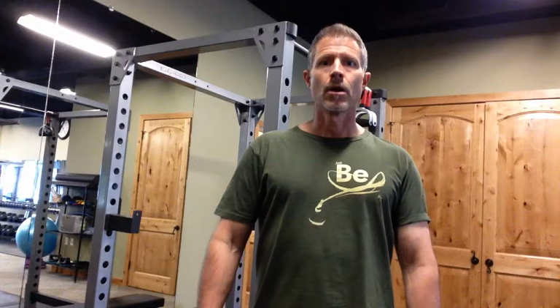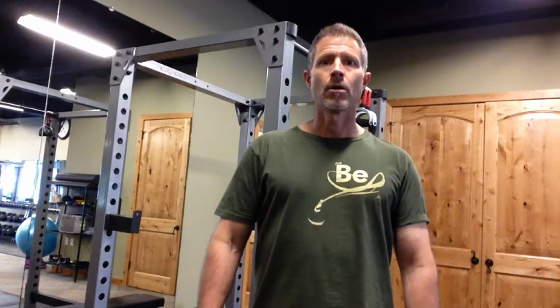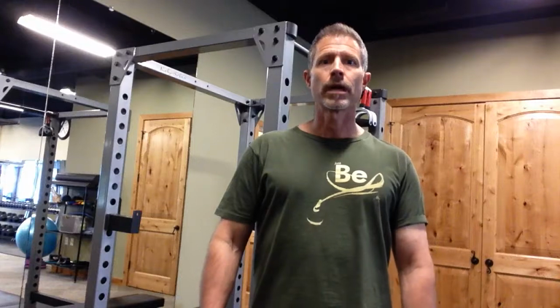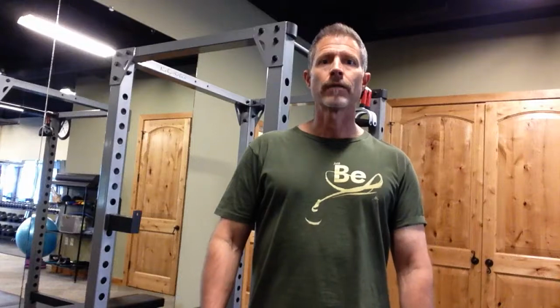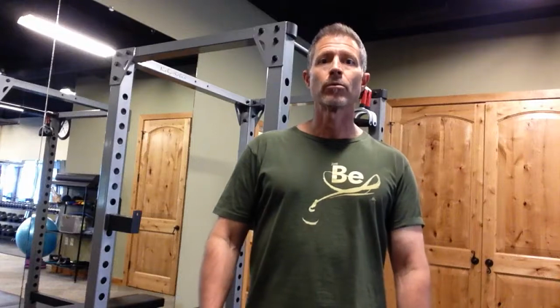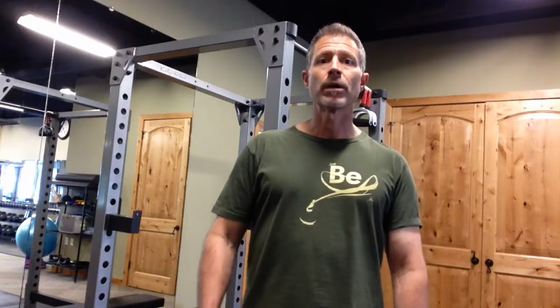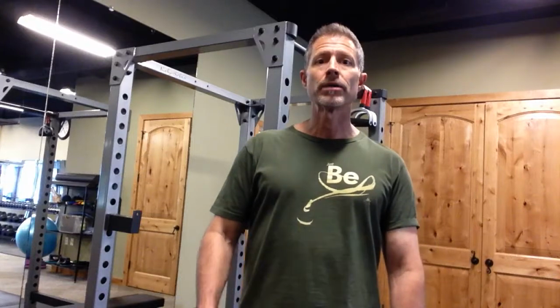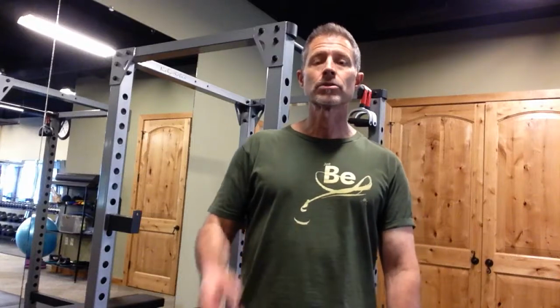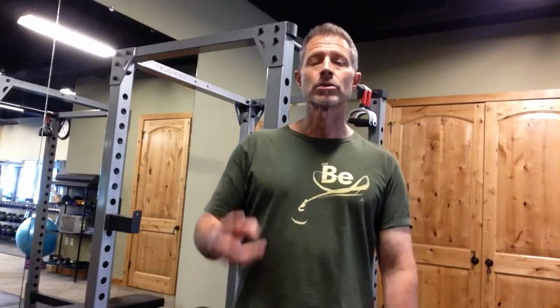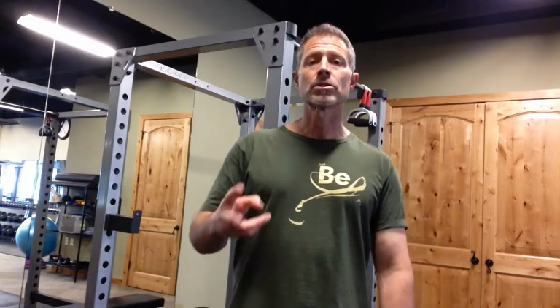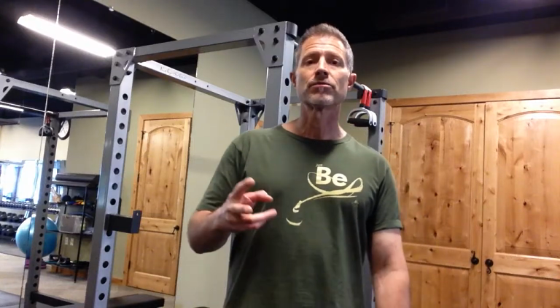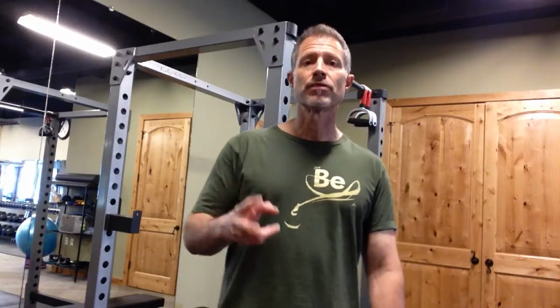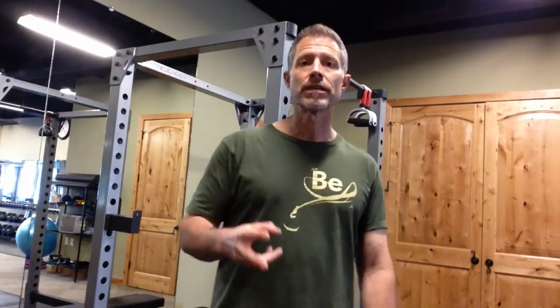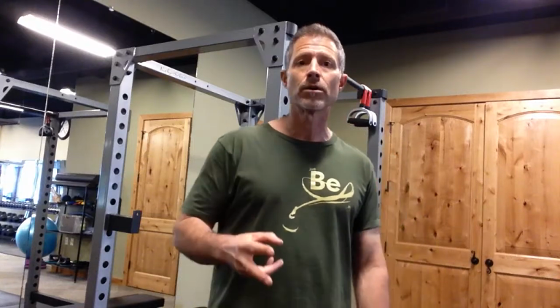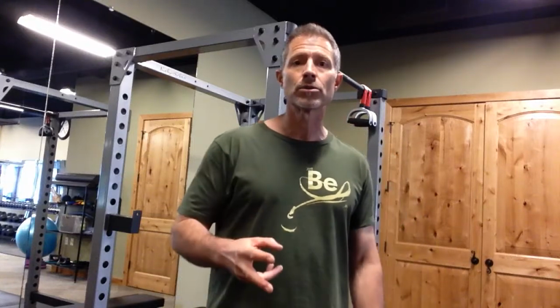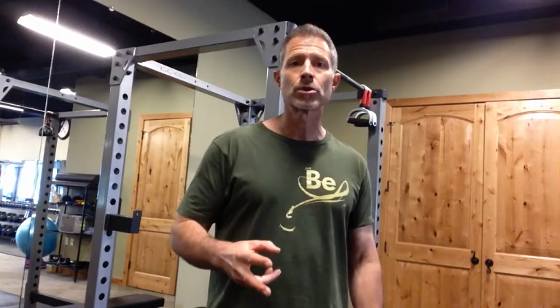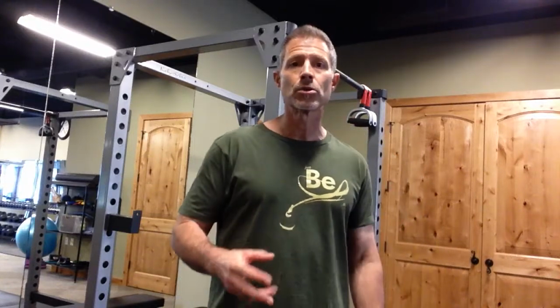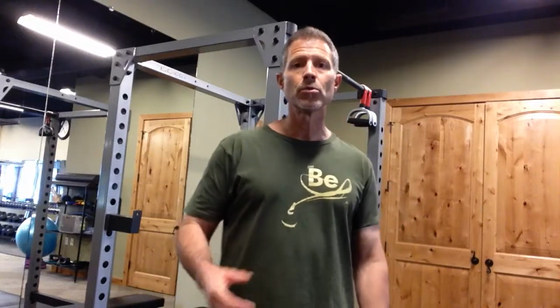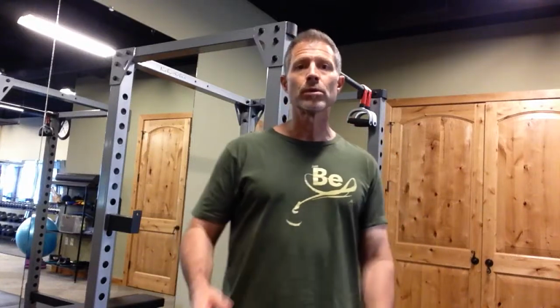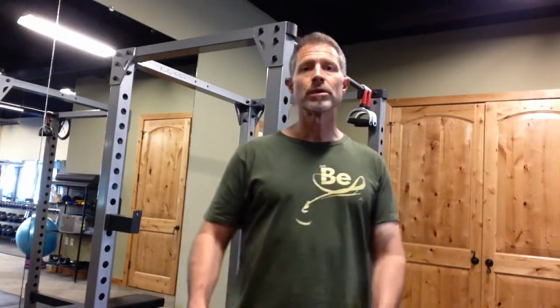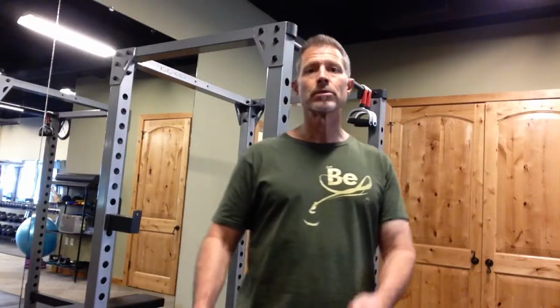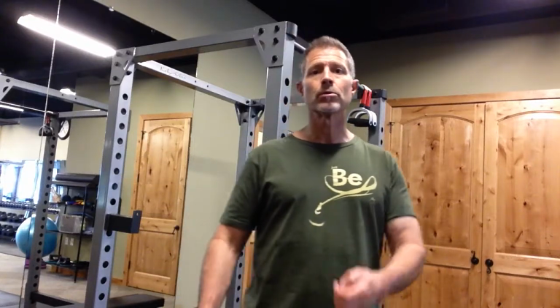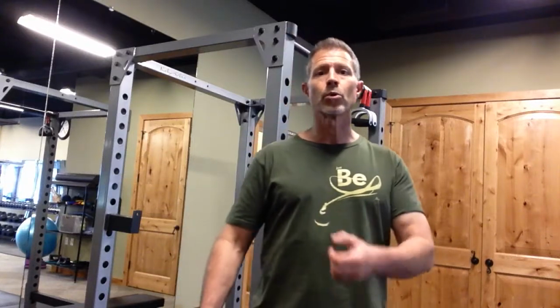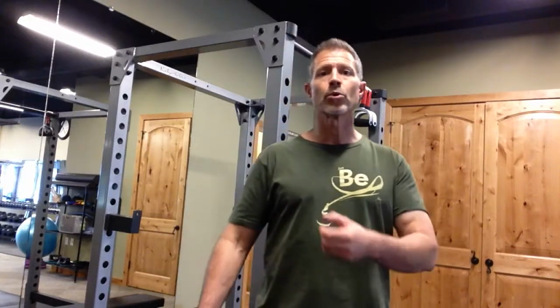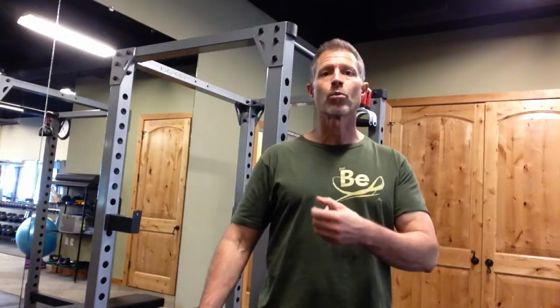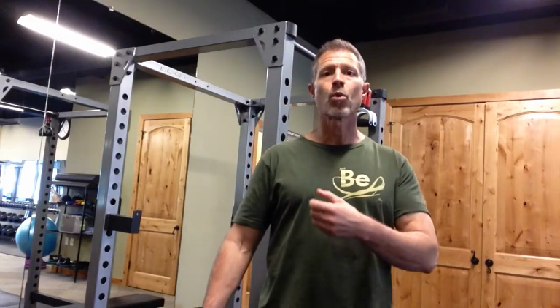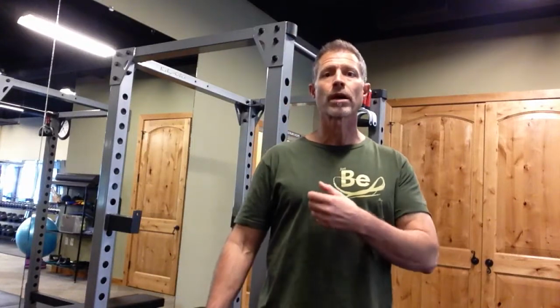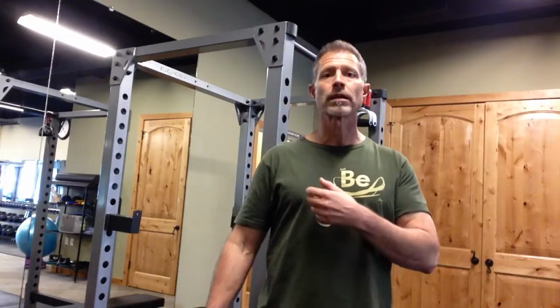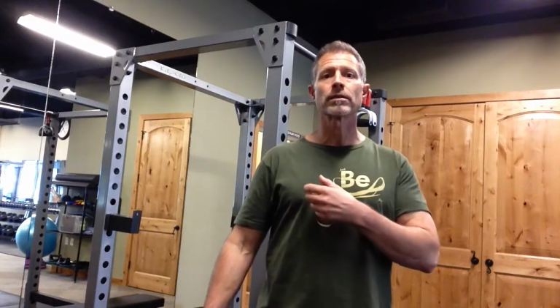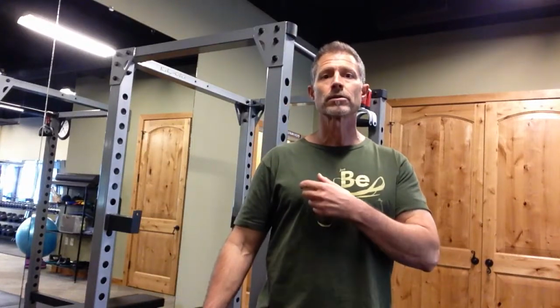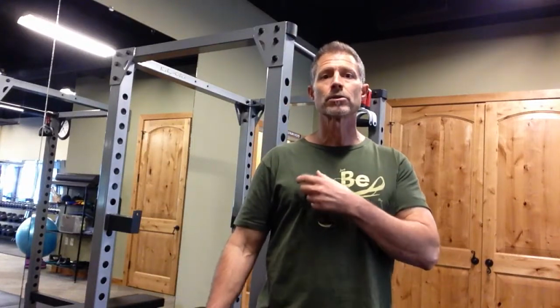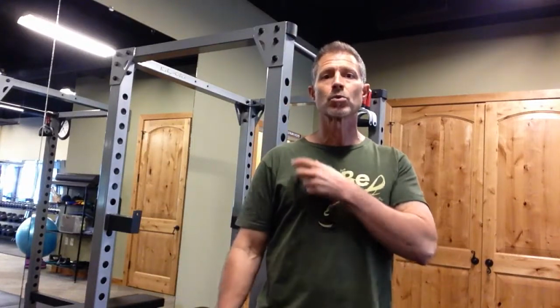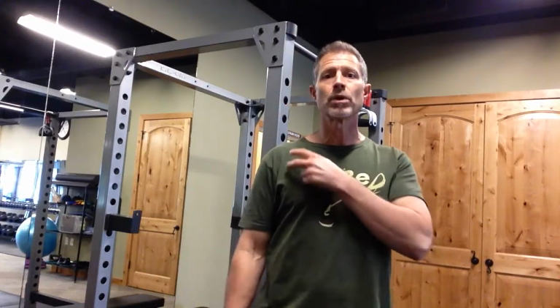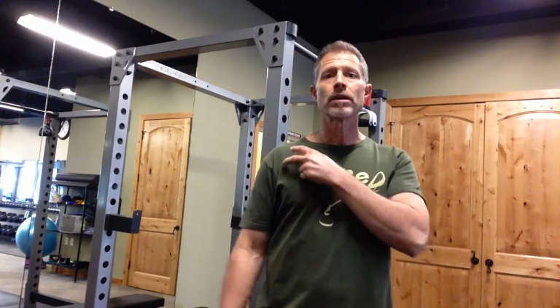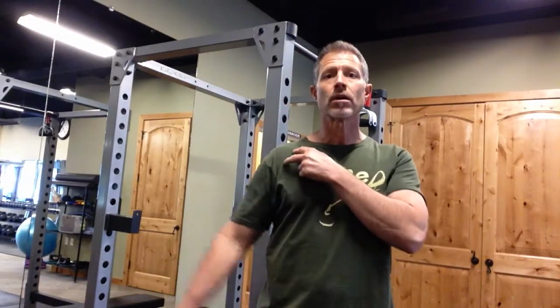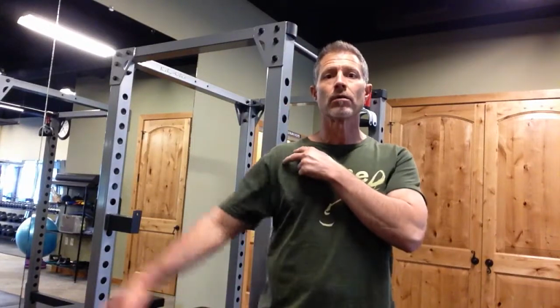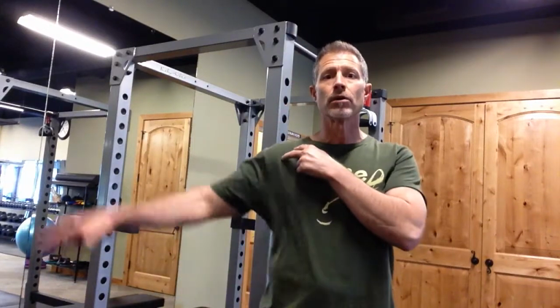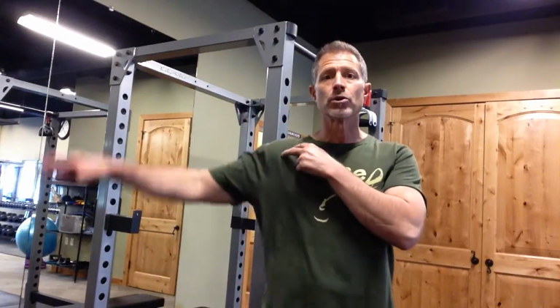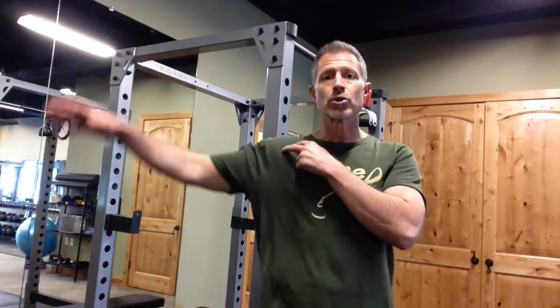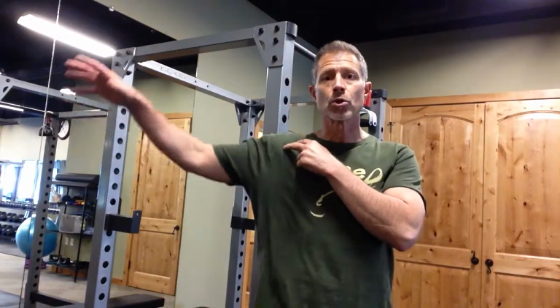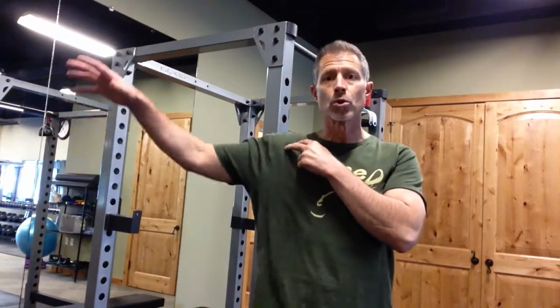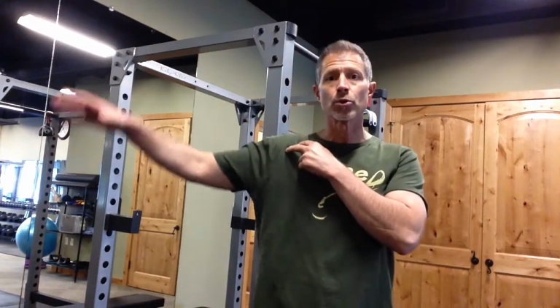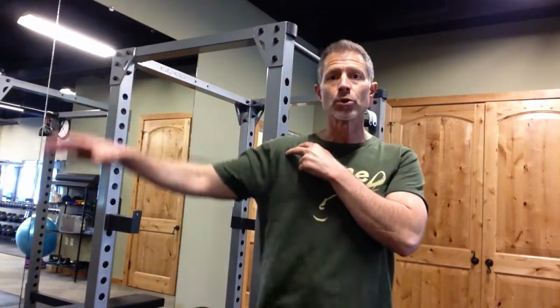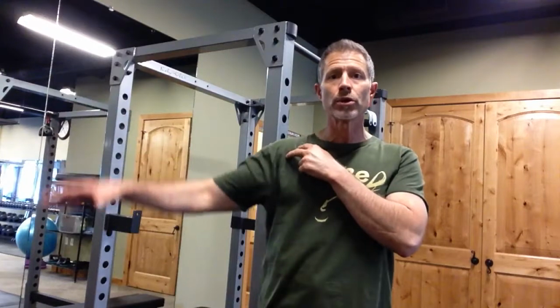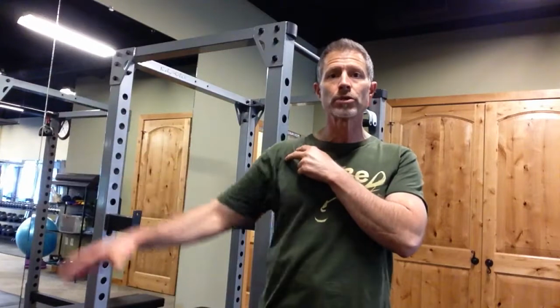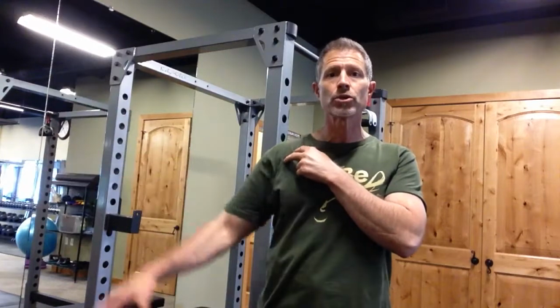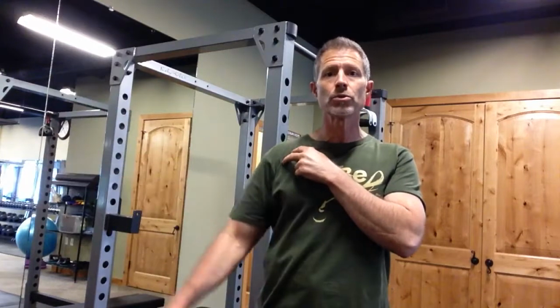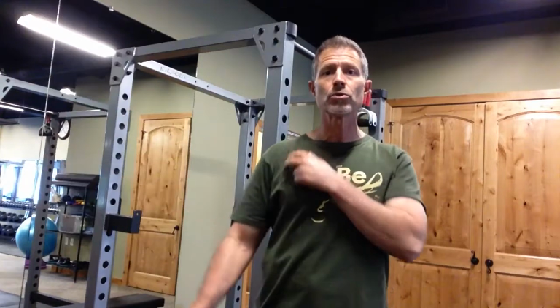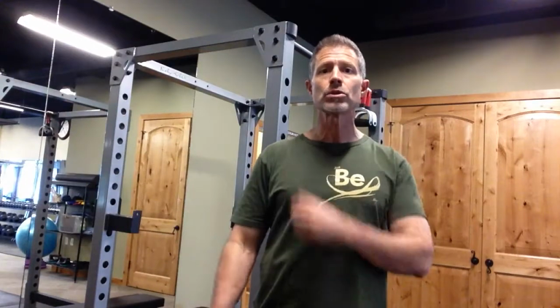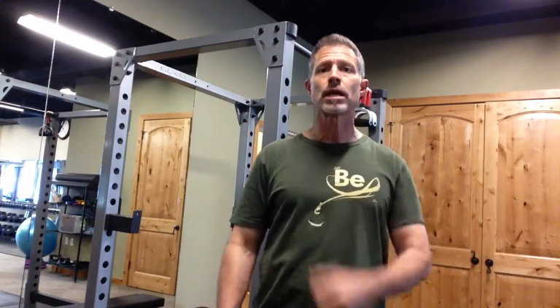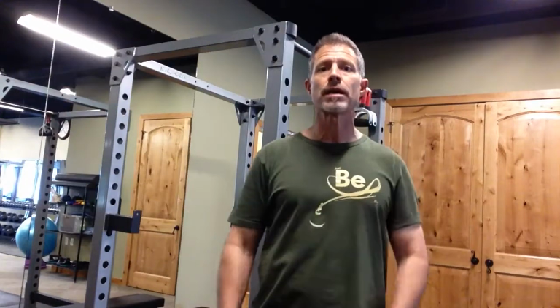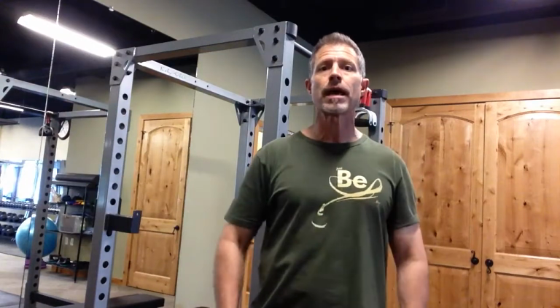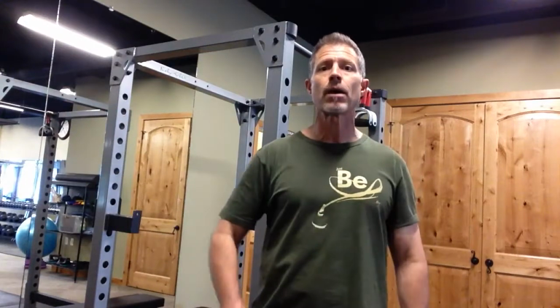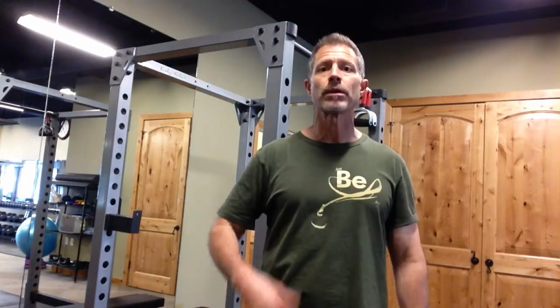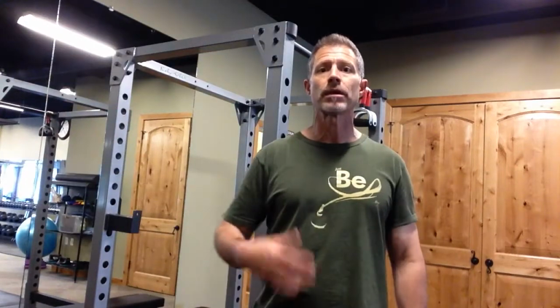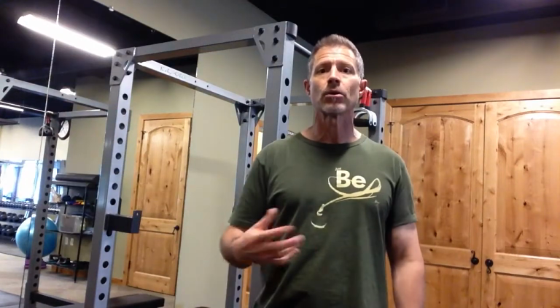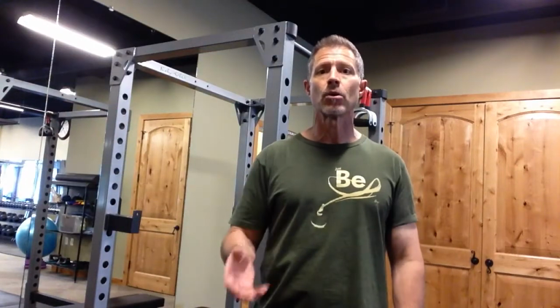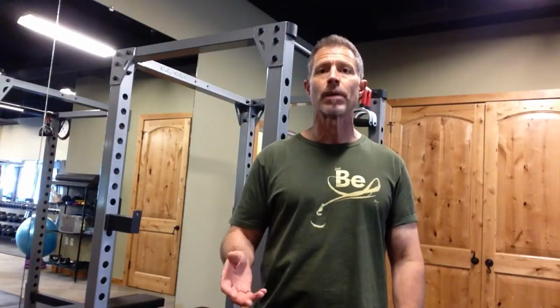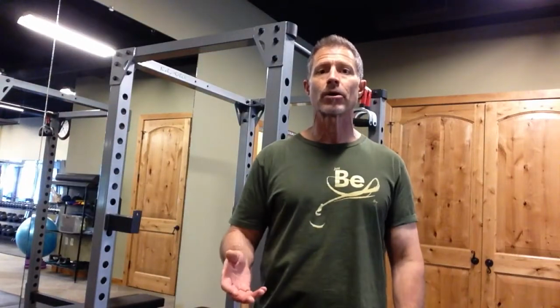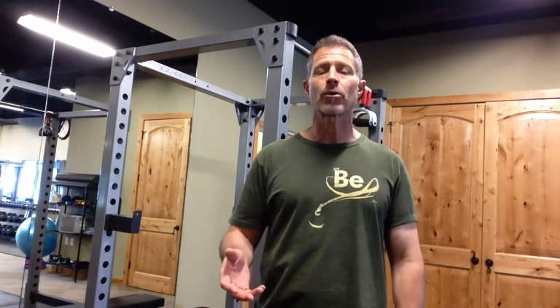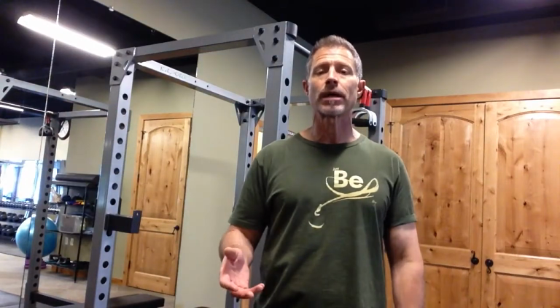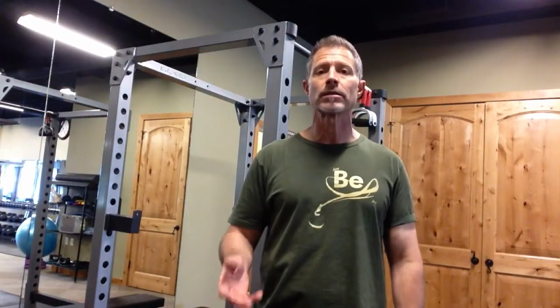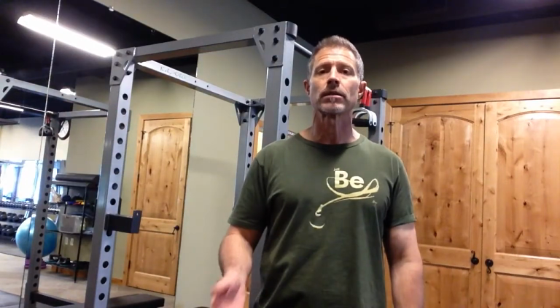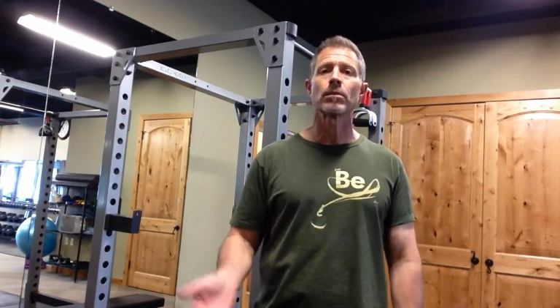Okay everybody, so this is video two. We're walking into this week of shoulder issues and how we can go about correcting them.